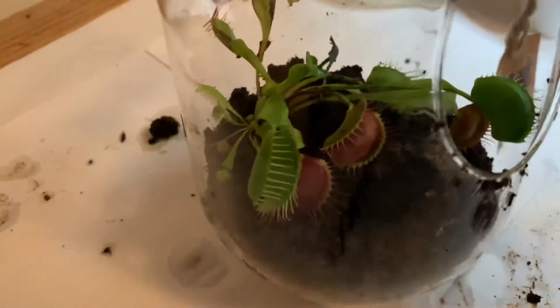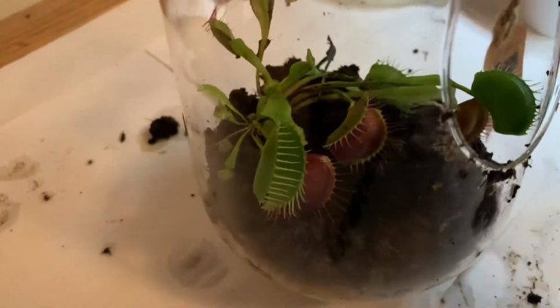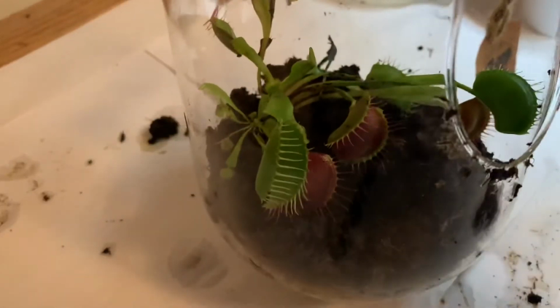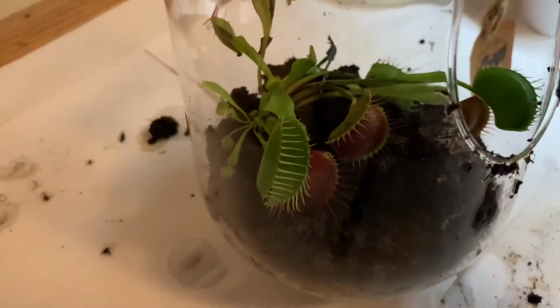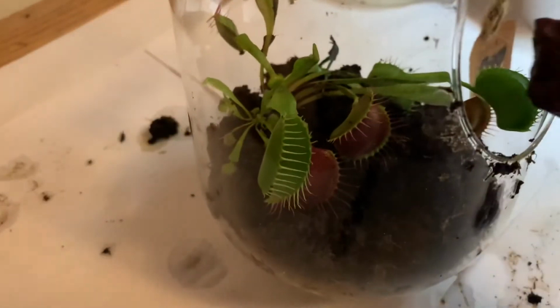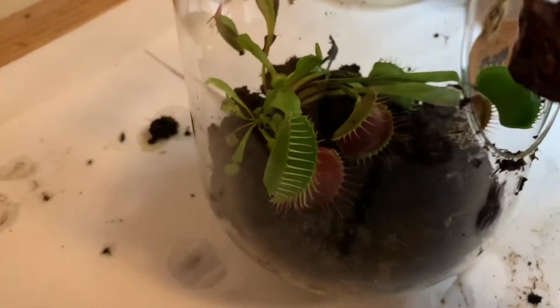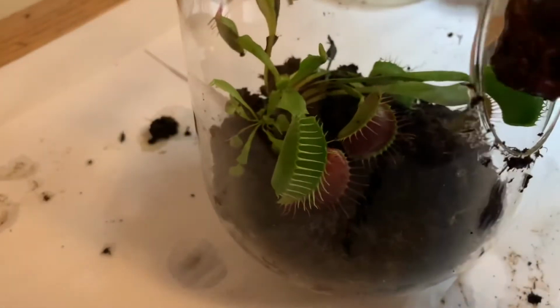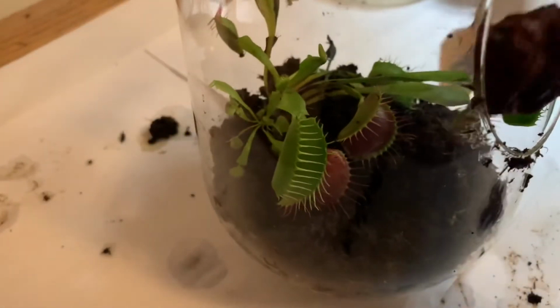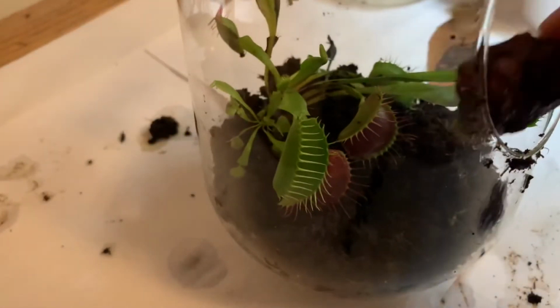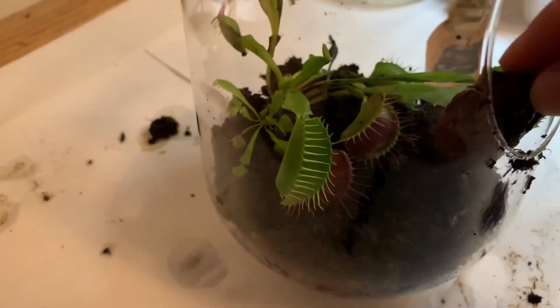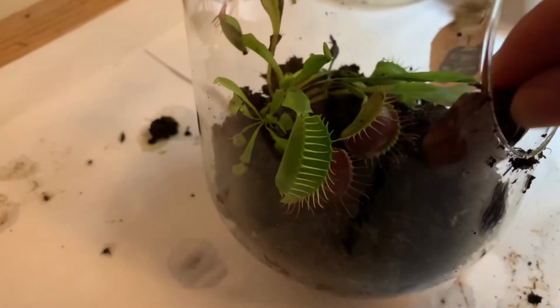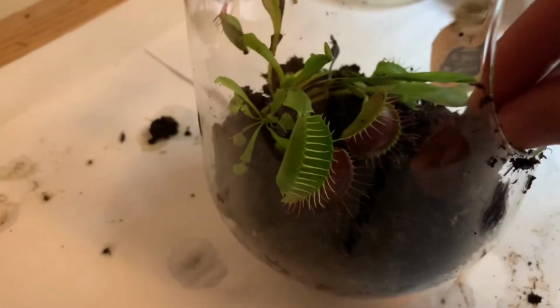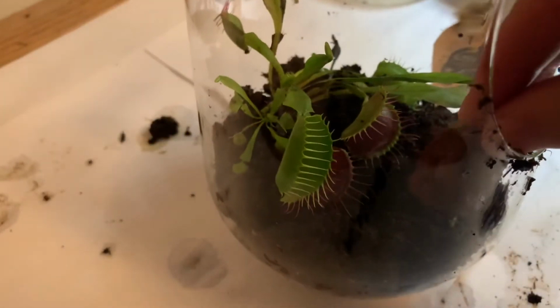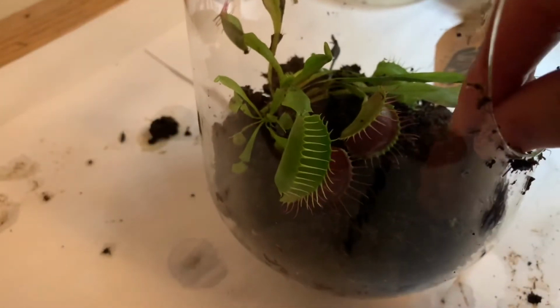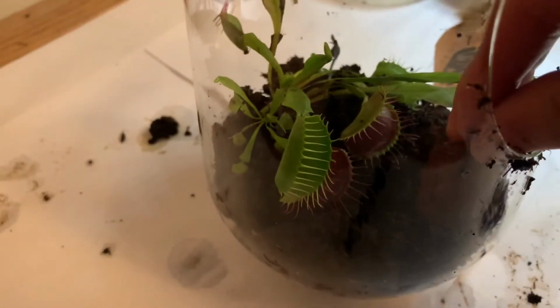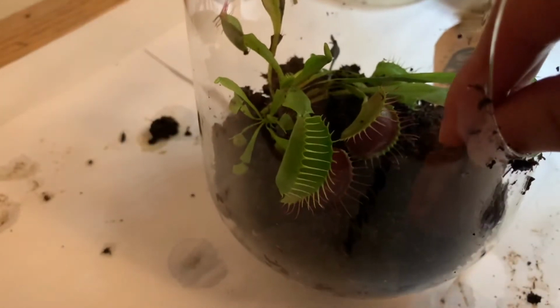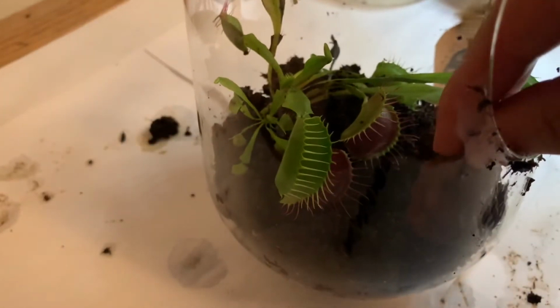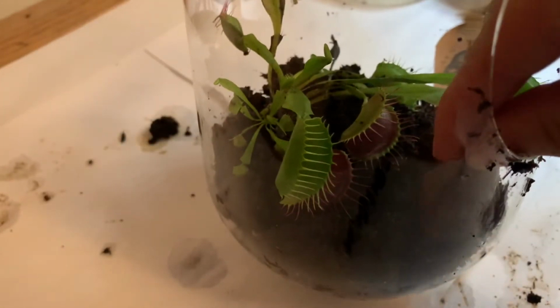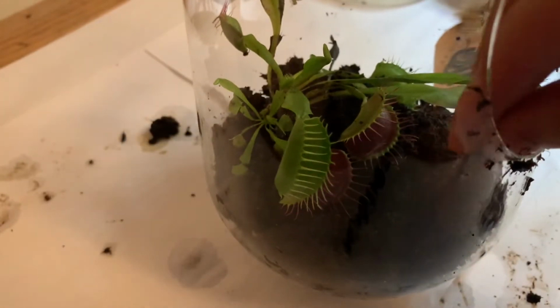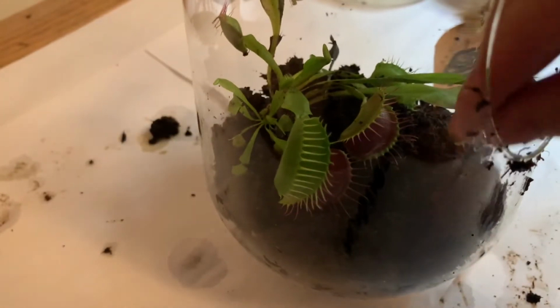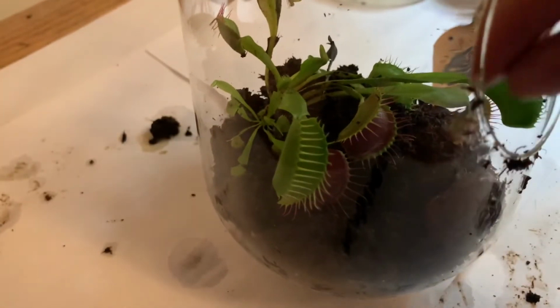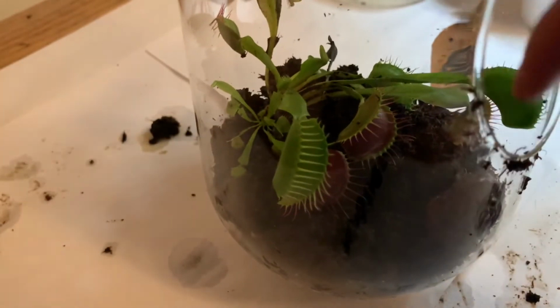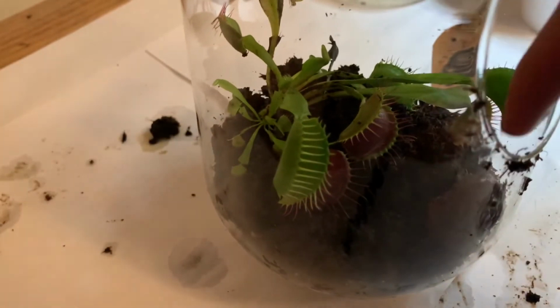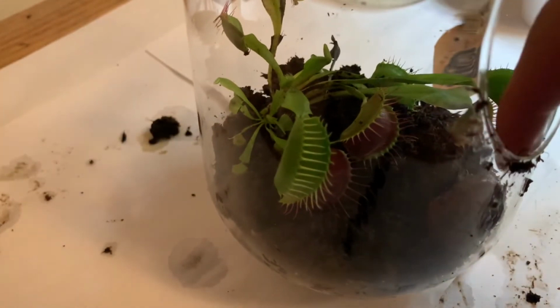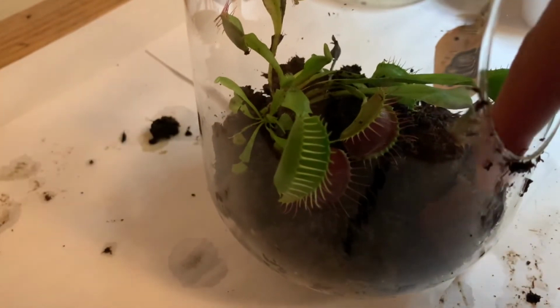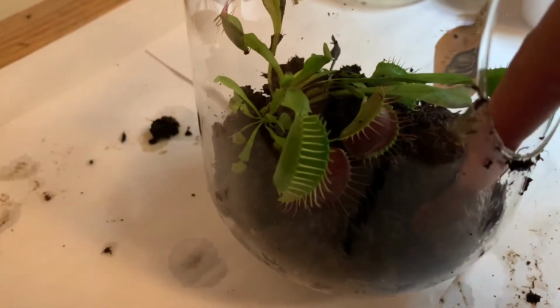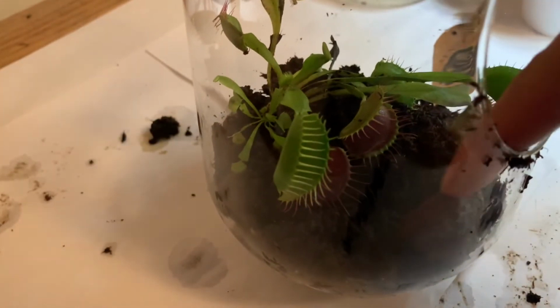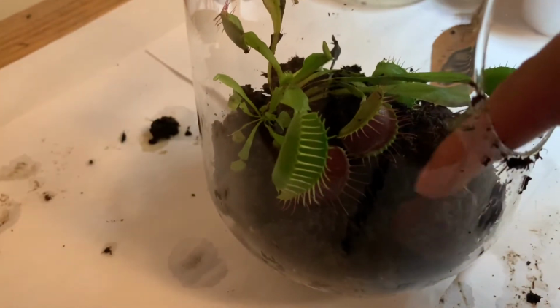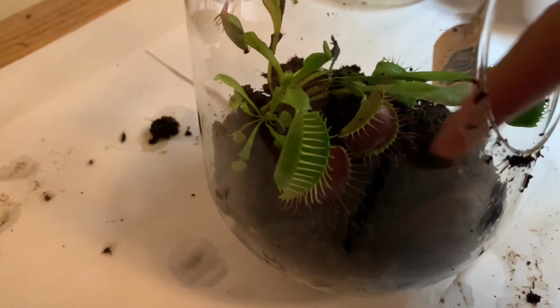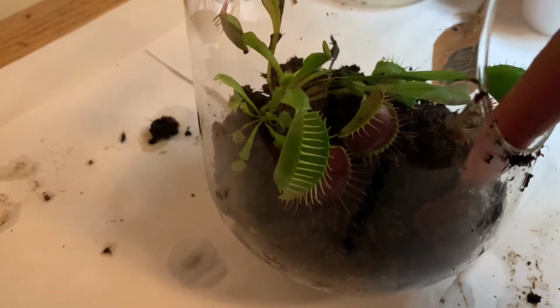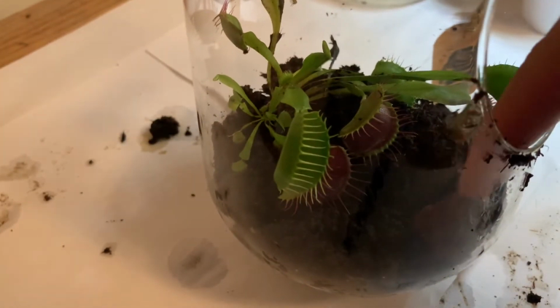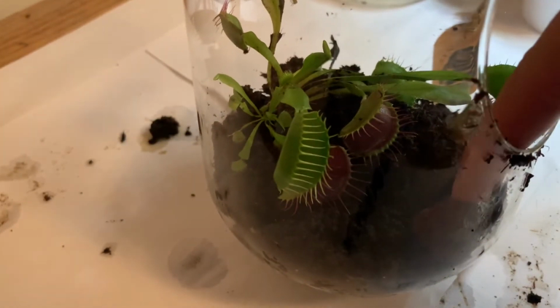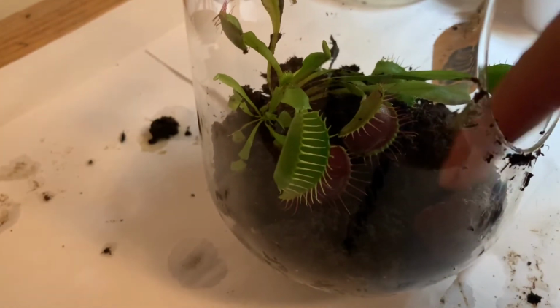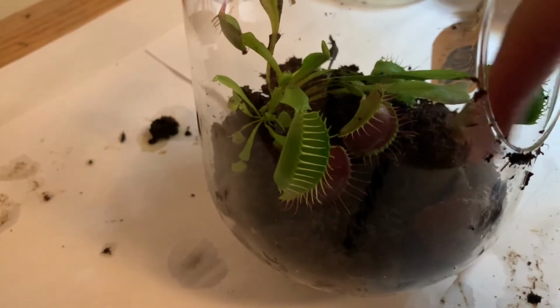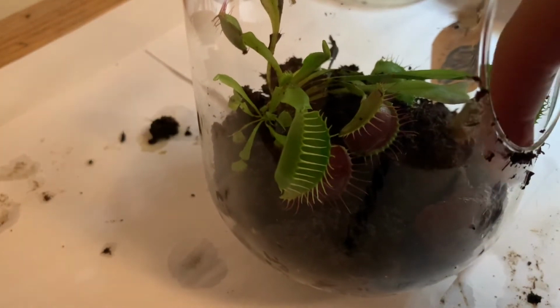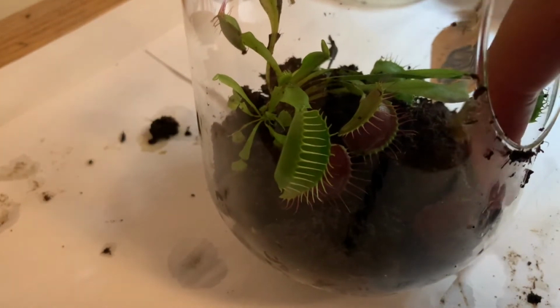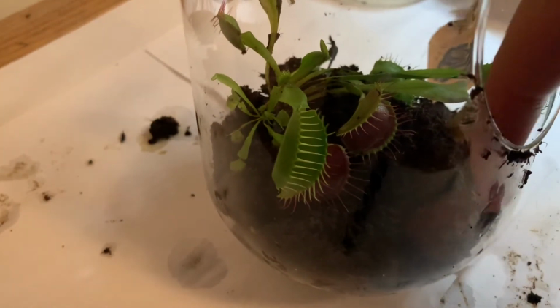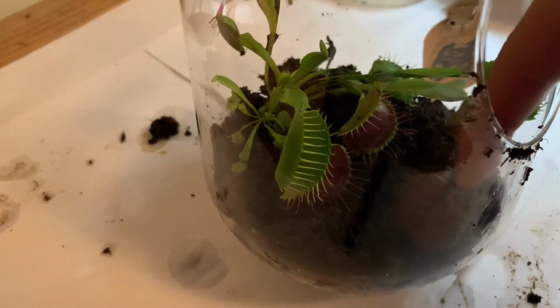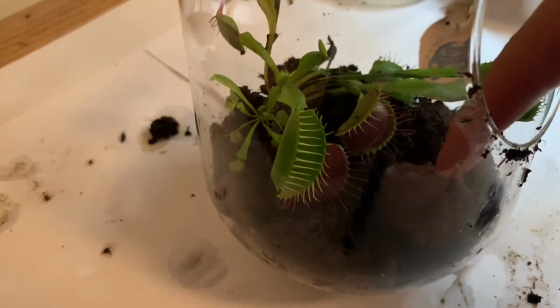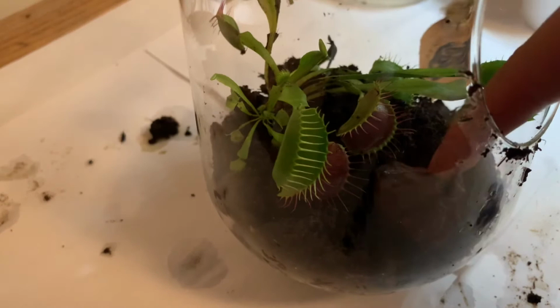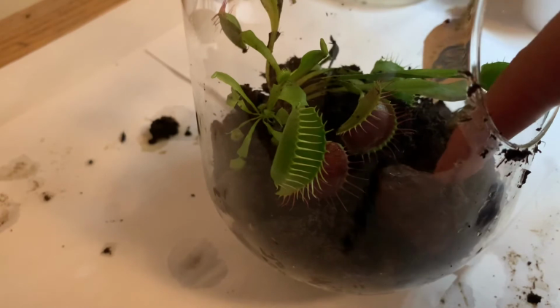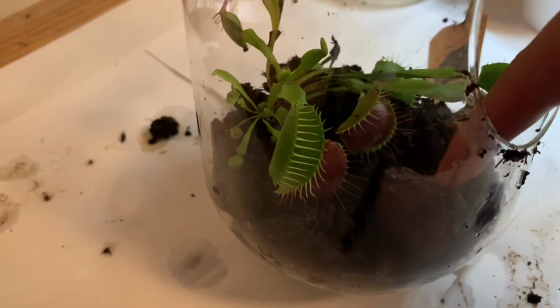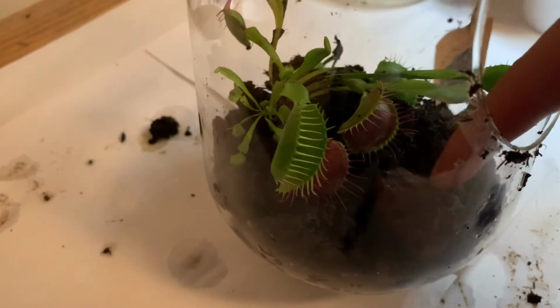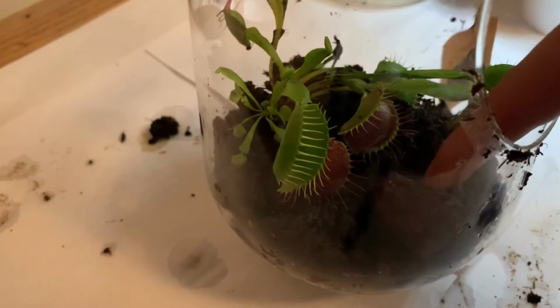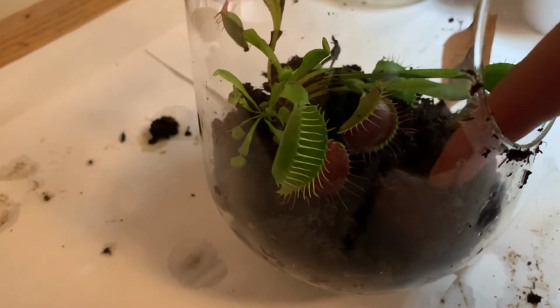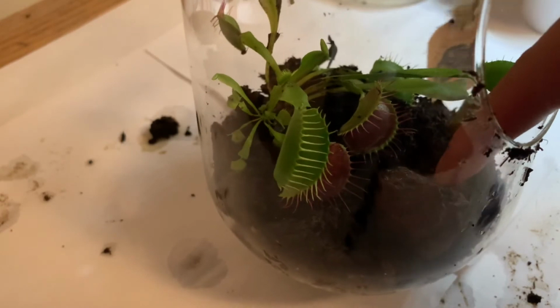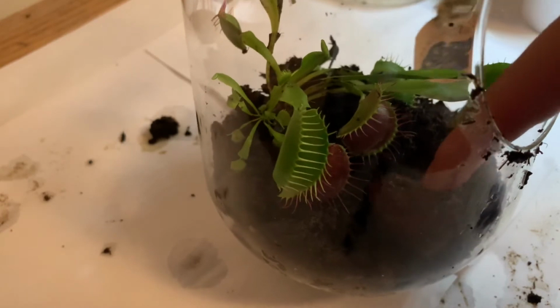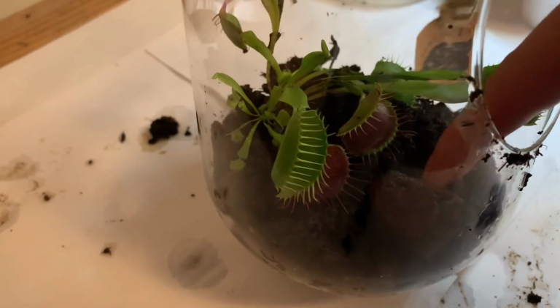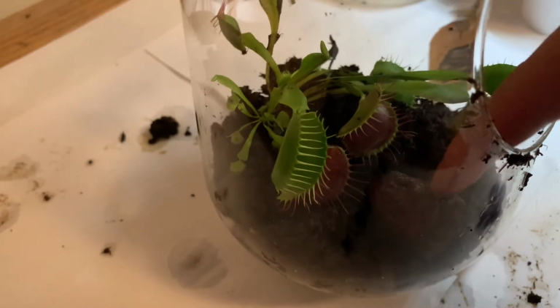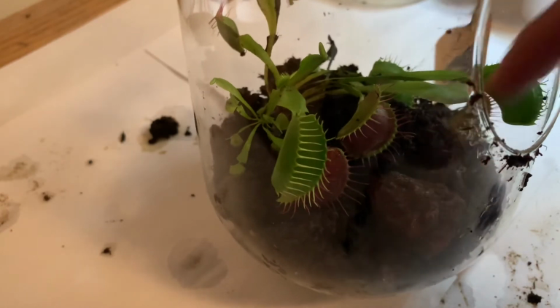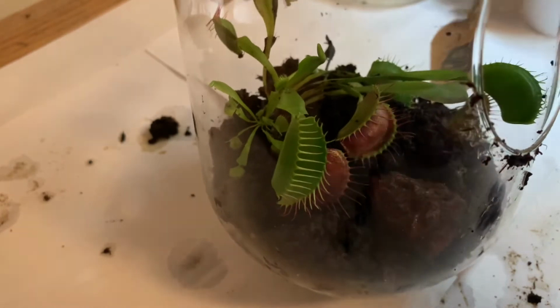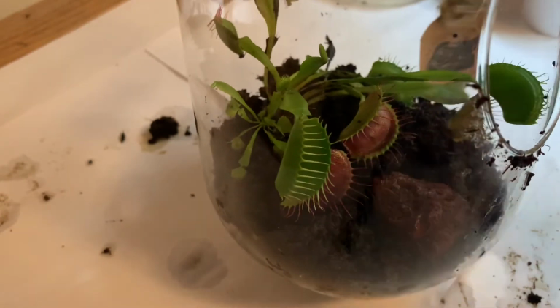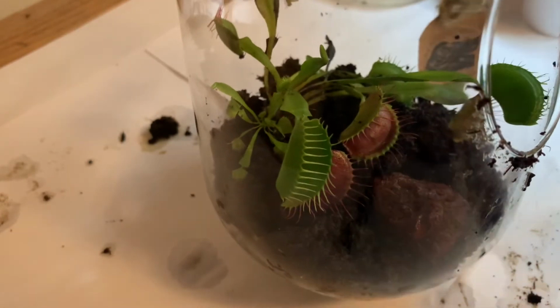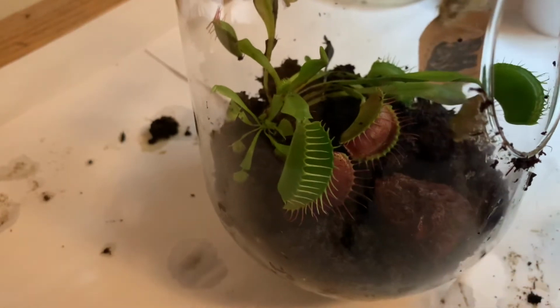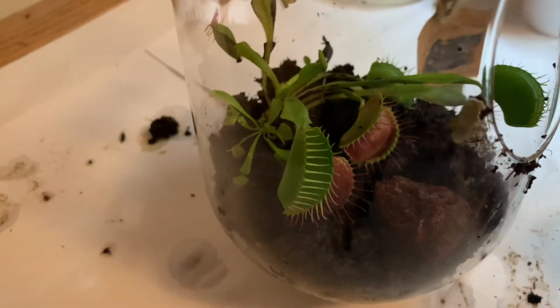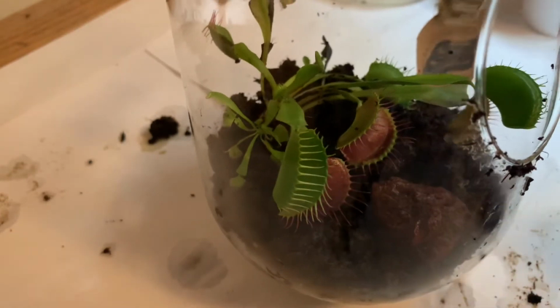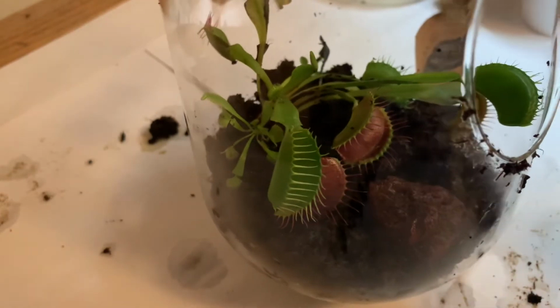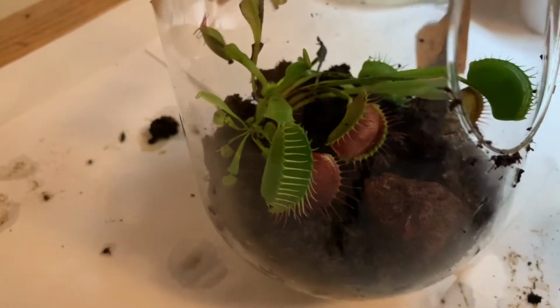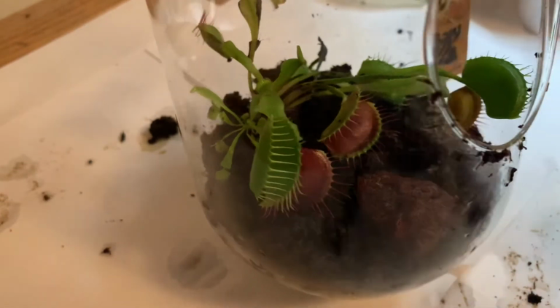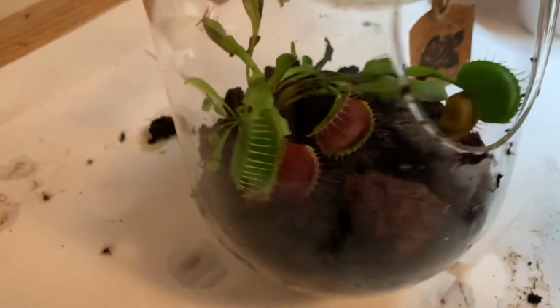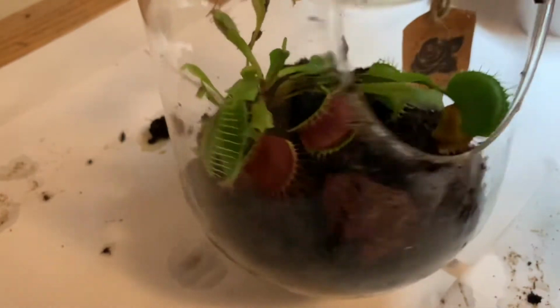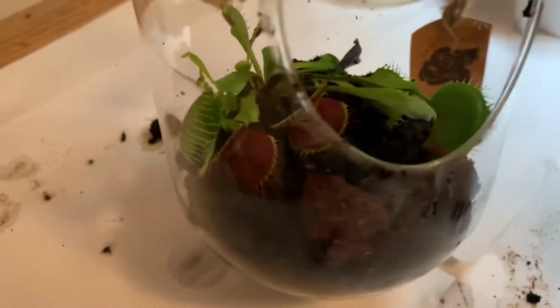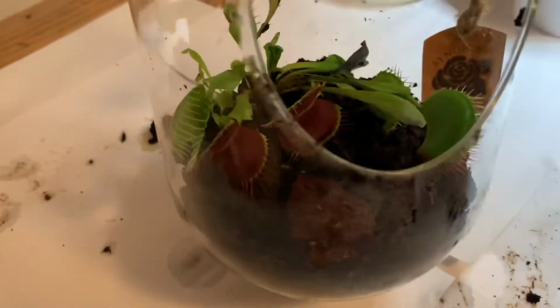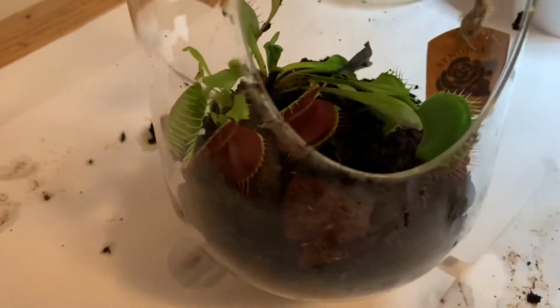Next I added some decorations. This is just some red lava rock. I thought it looked well because it matched the mouths of the Venus flytraps.